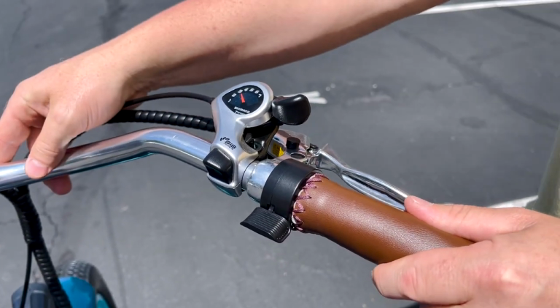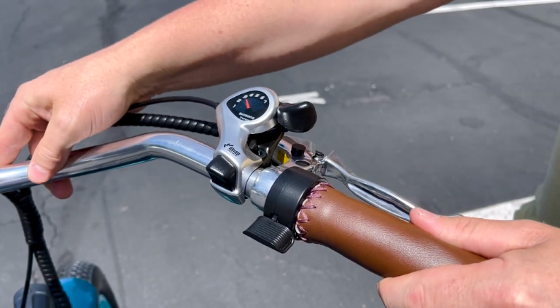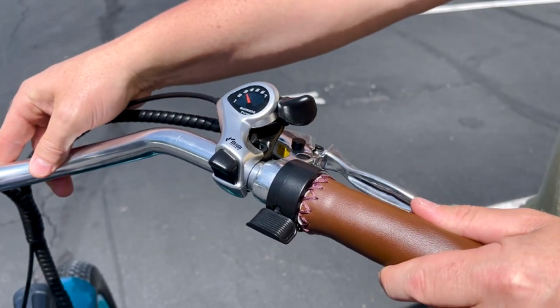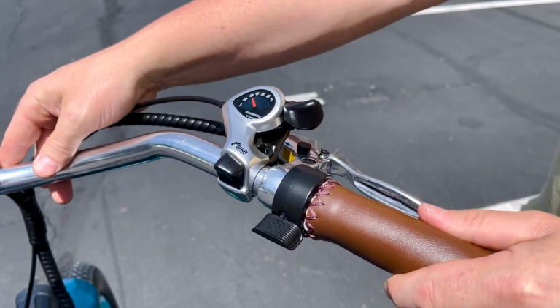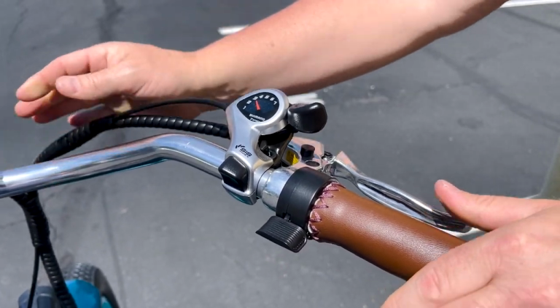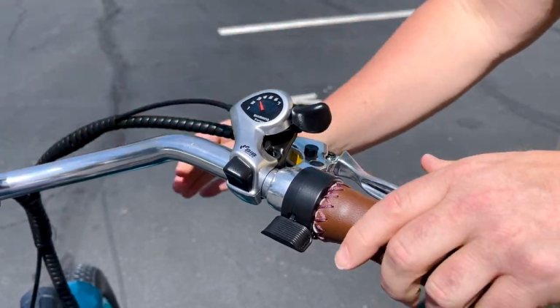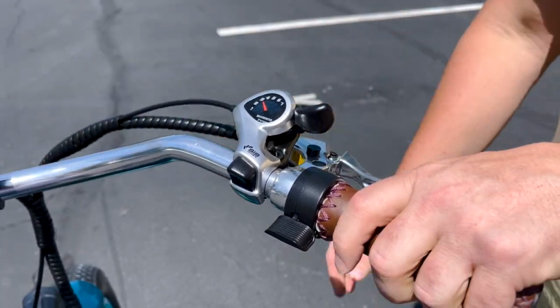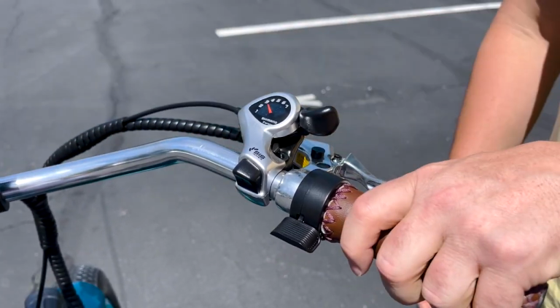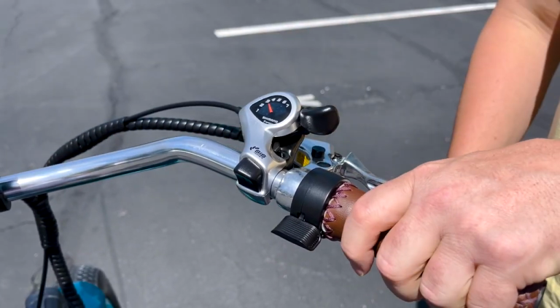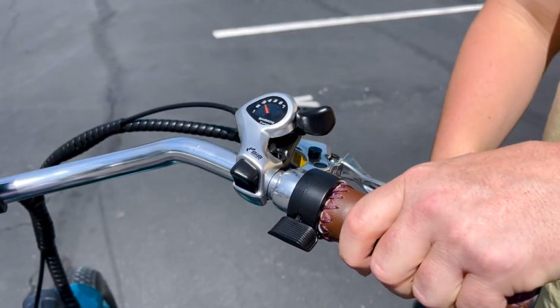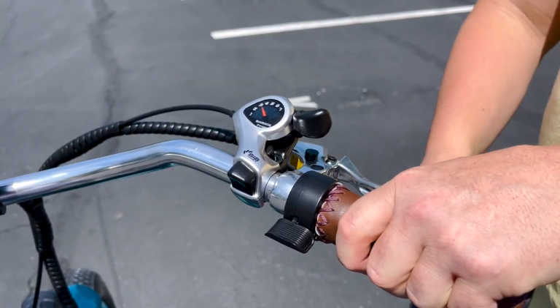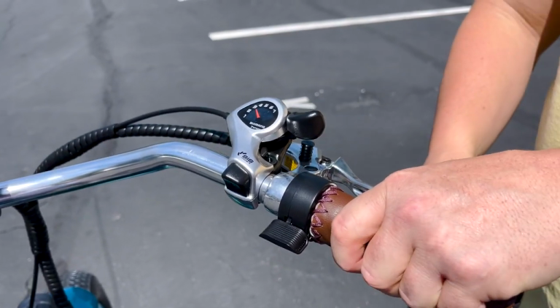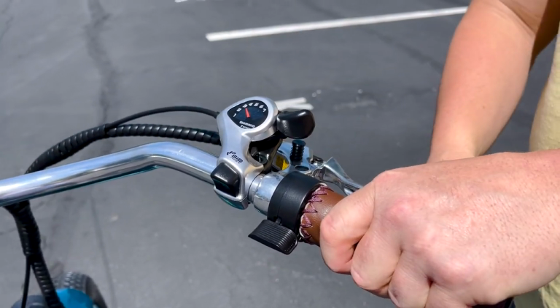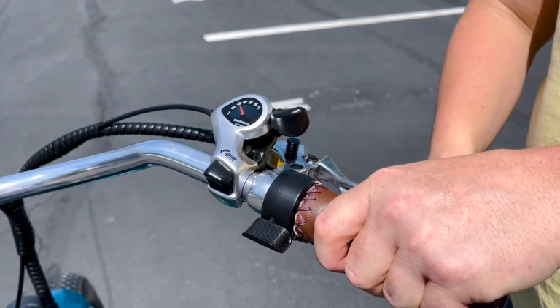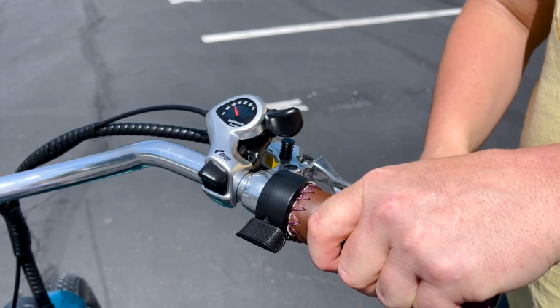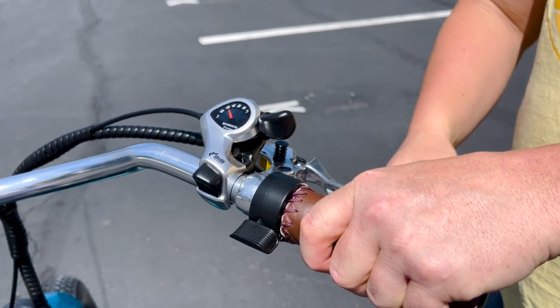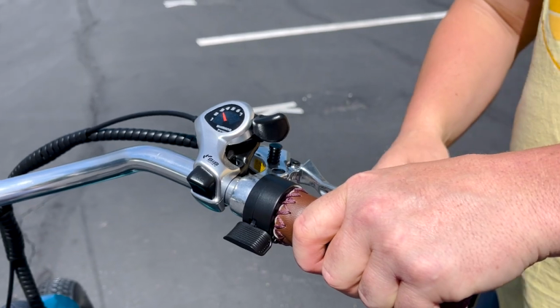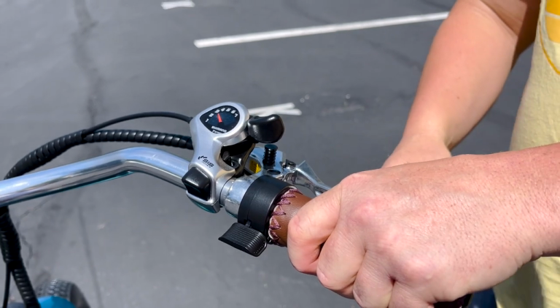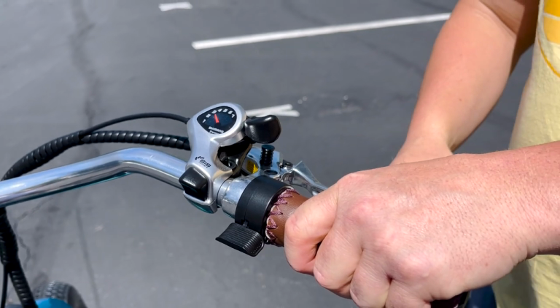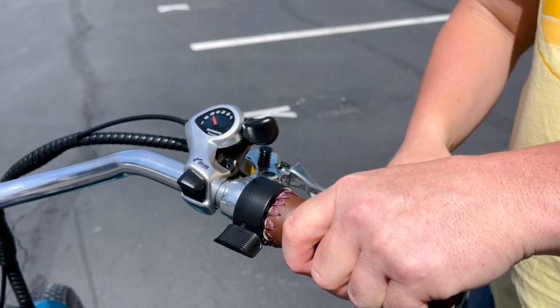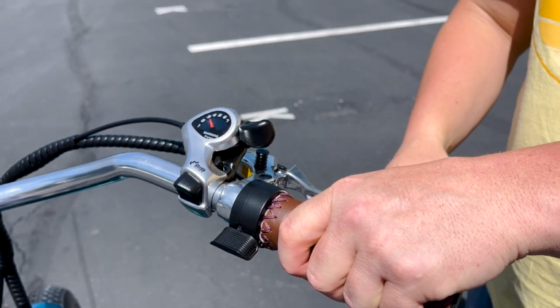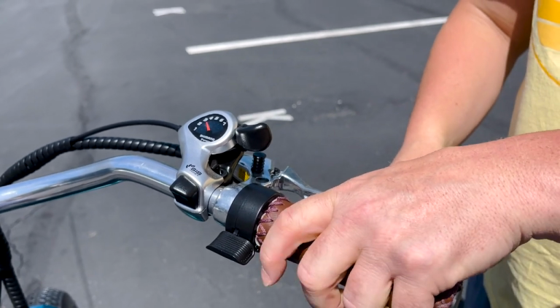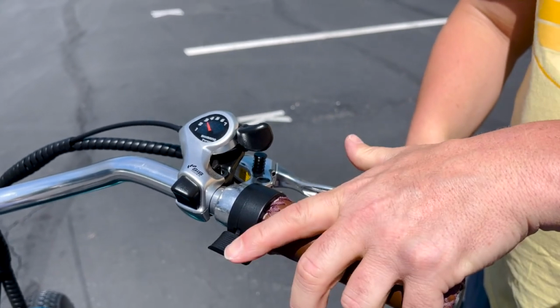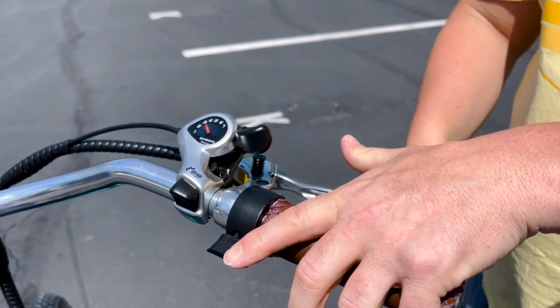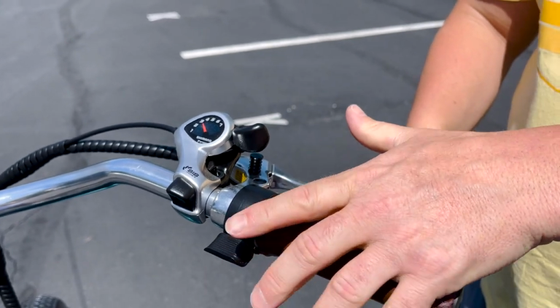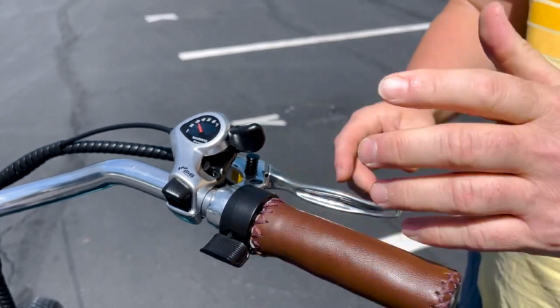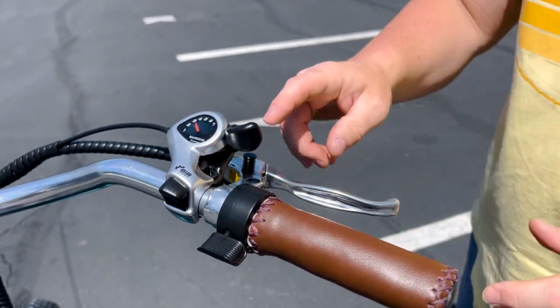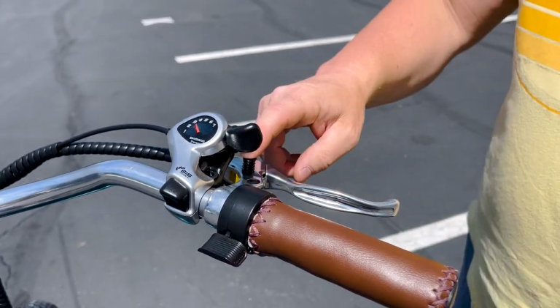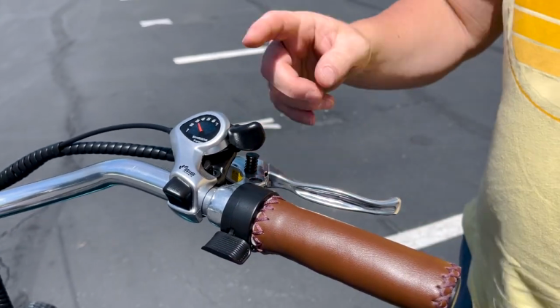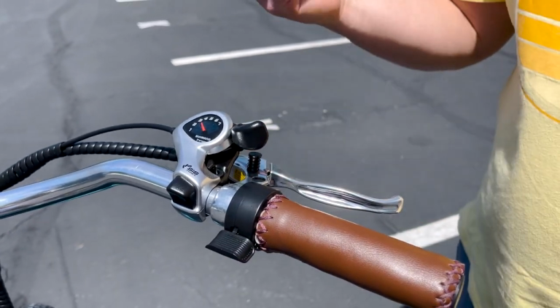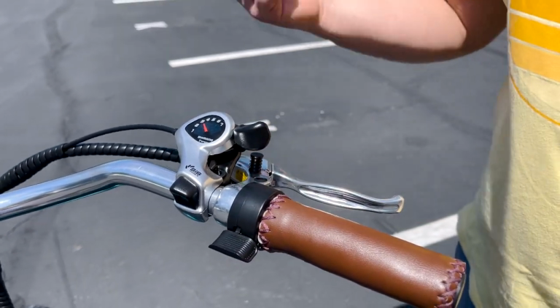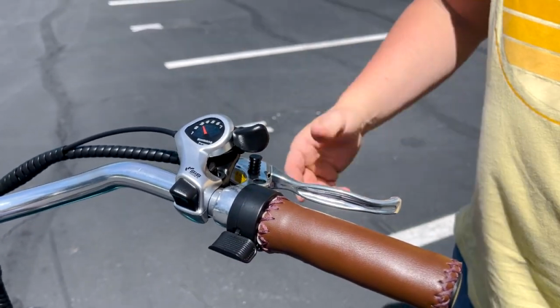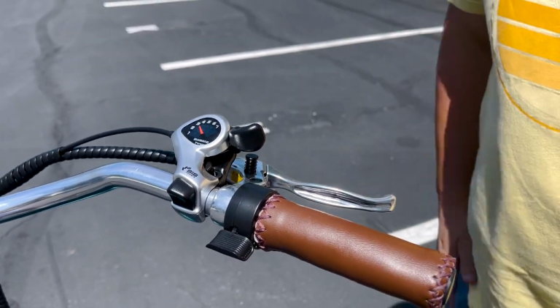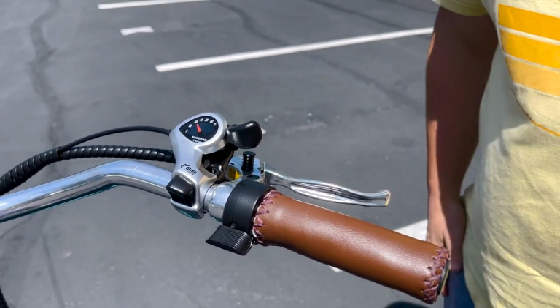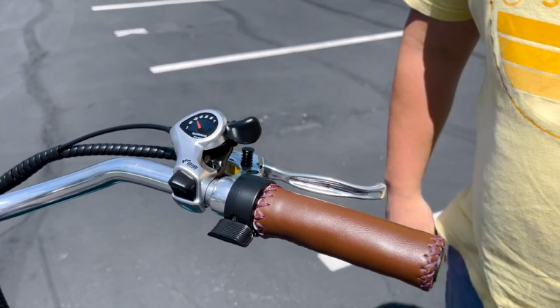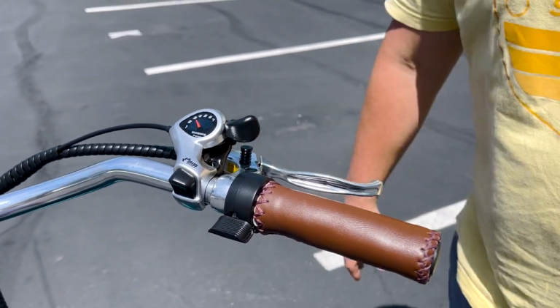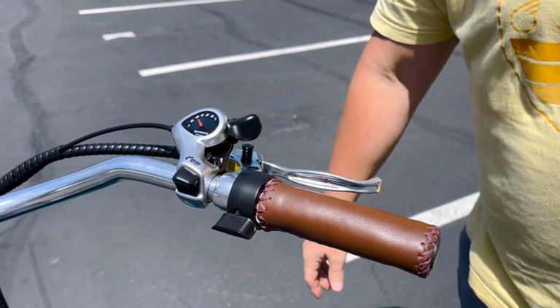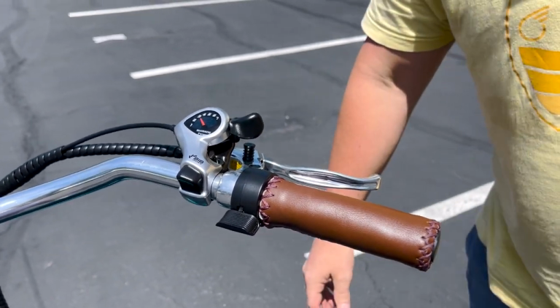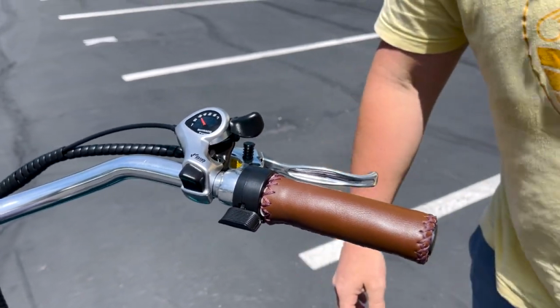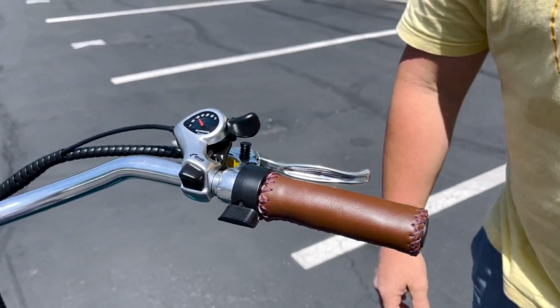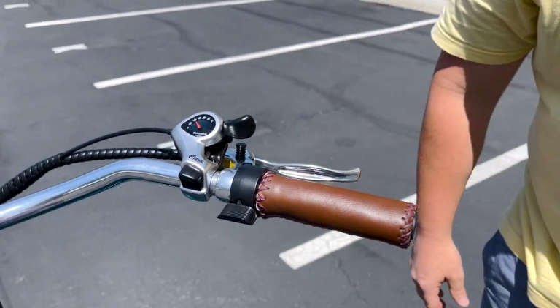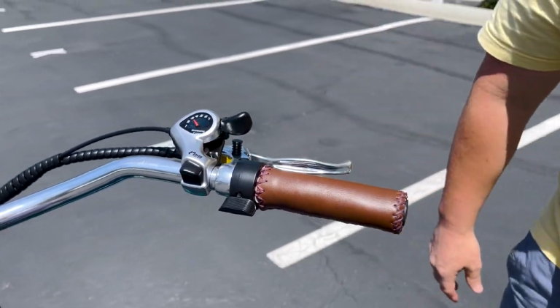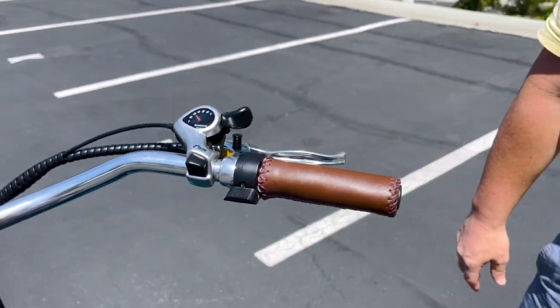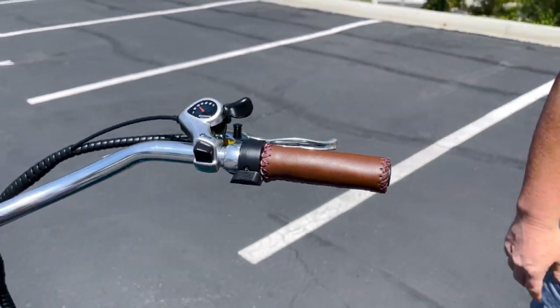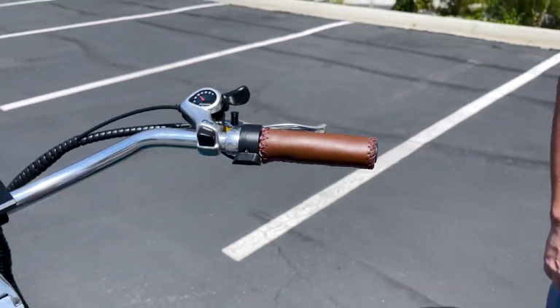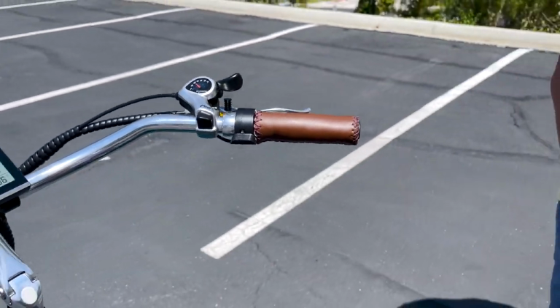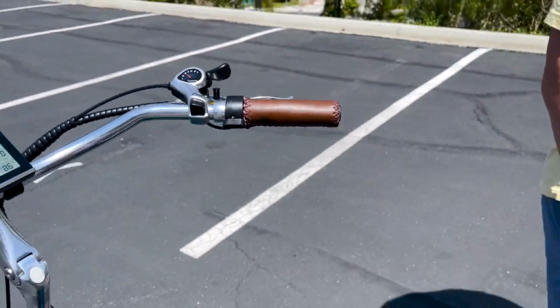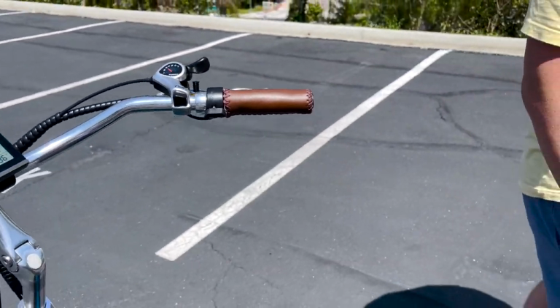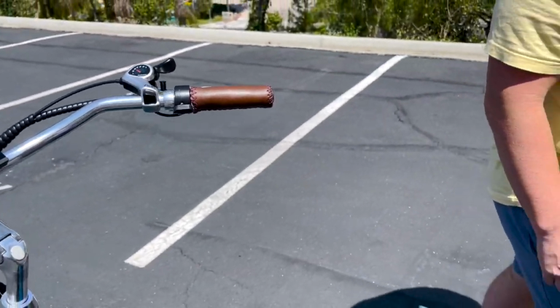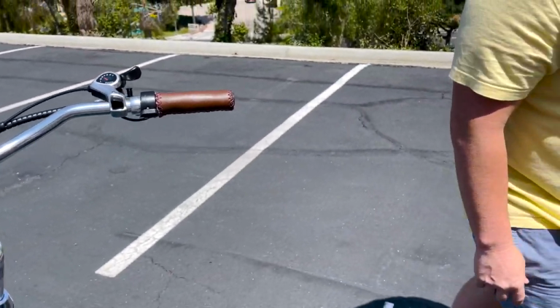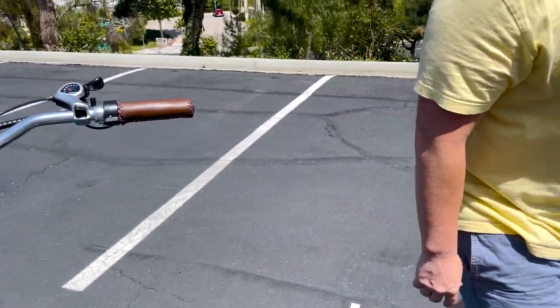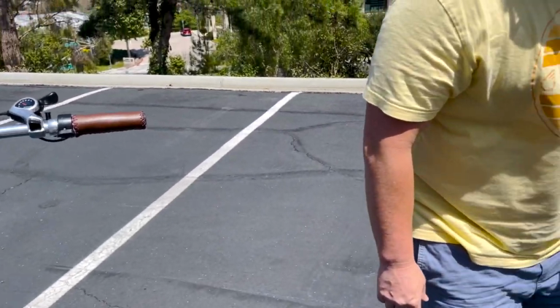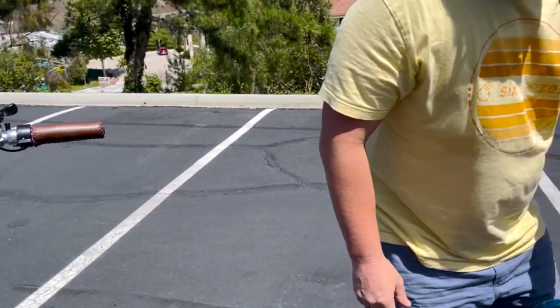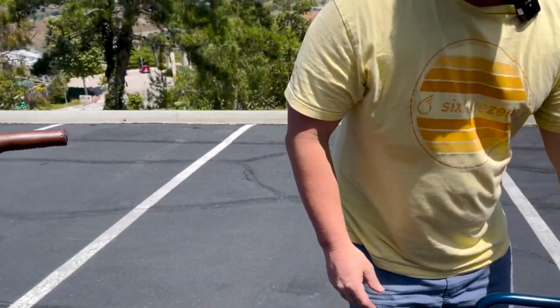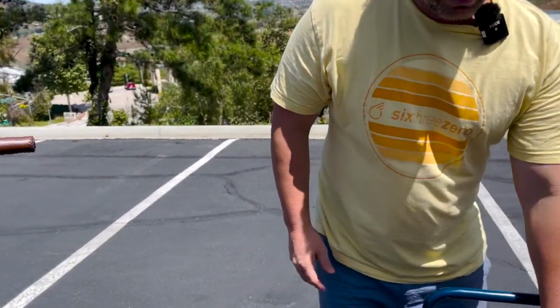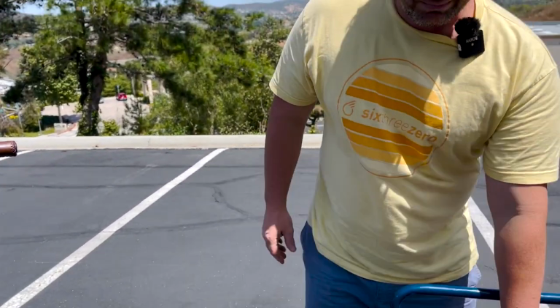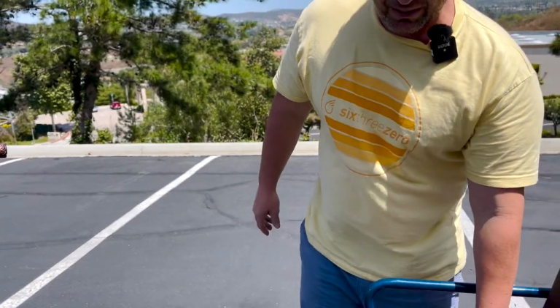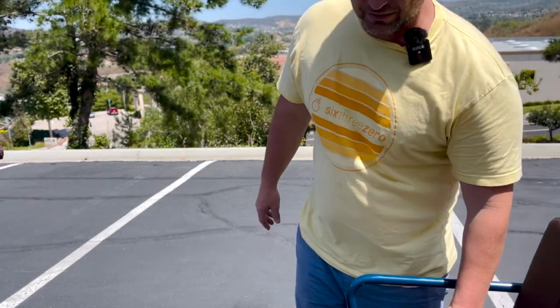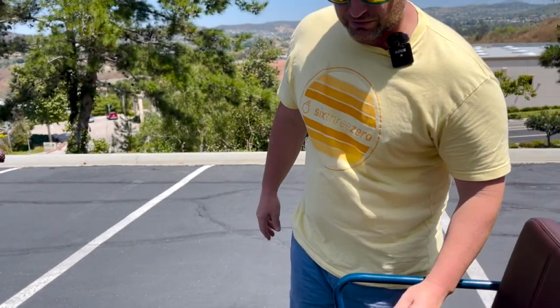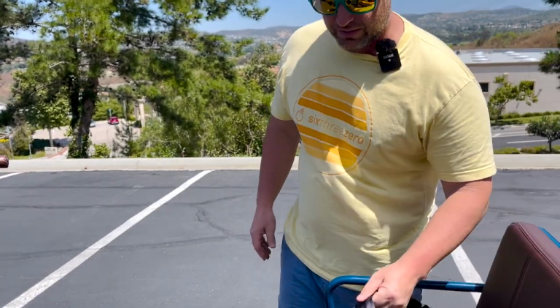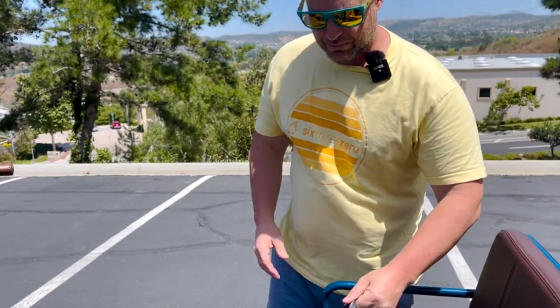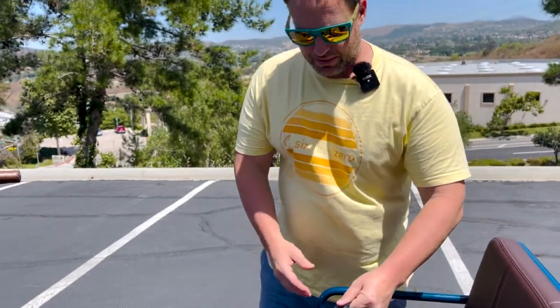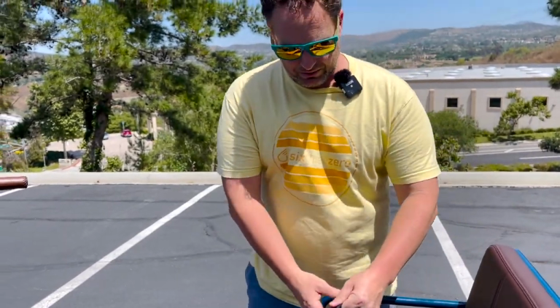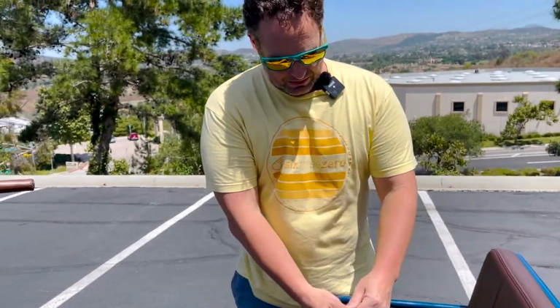That's your parking brake — the bike can't move. To disengage, just pull down and this pops up.